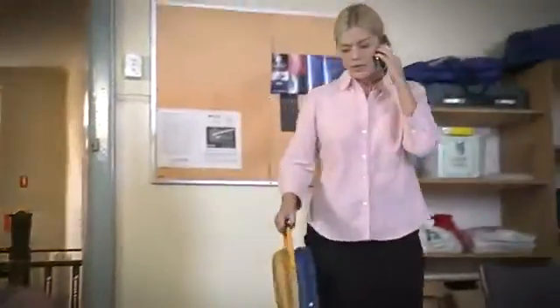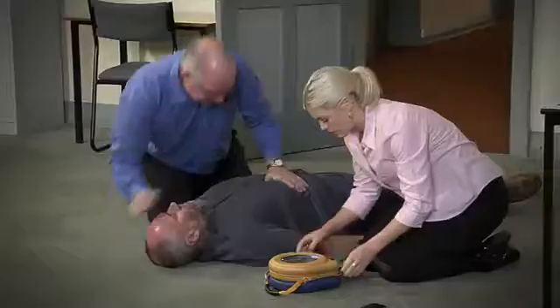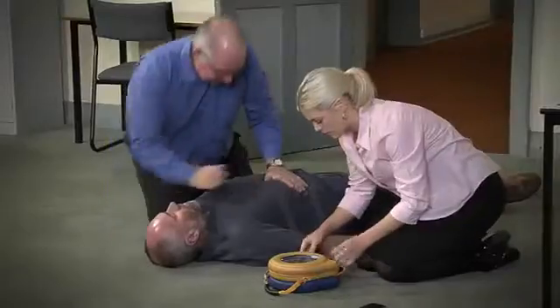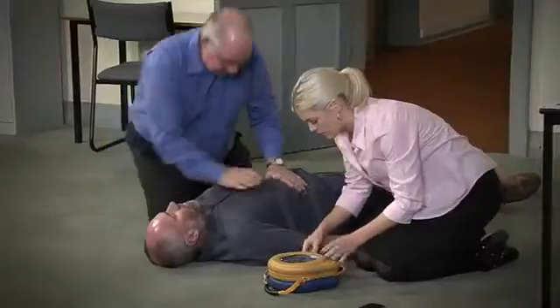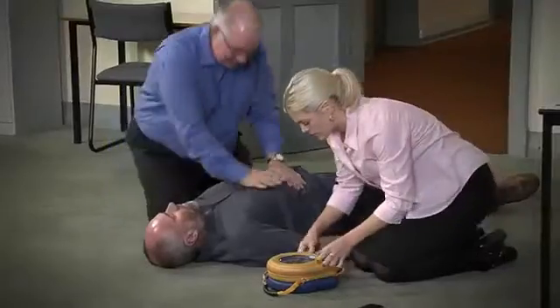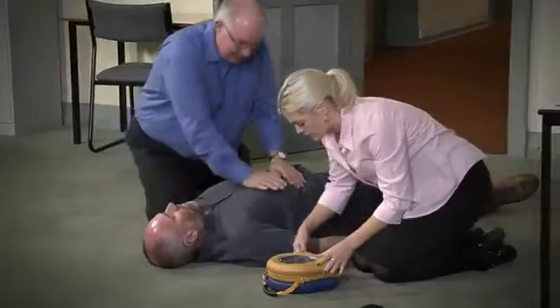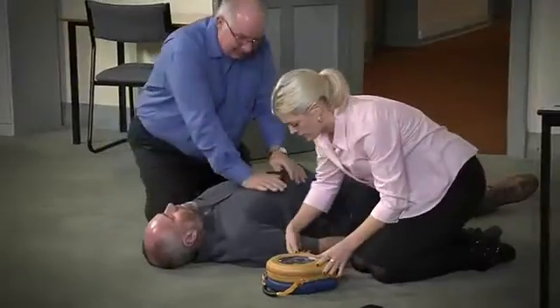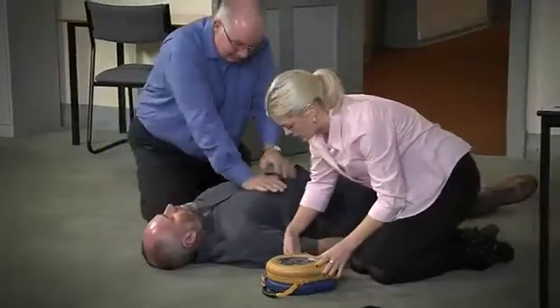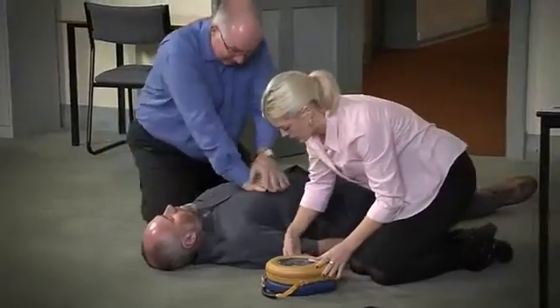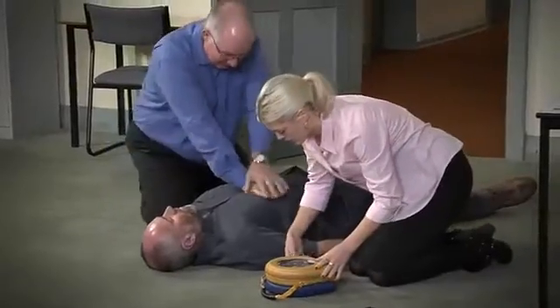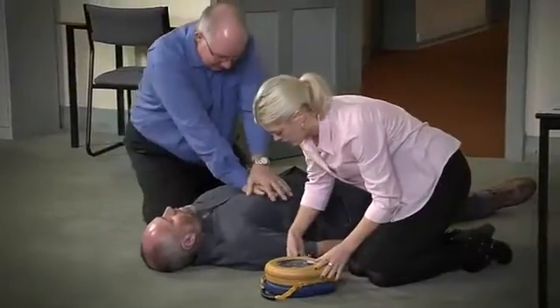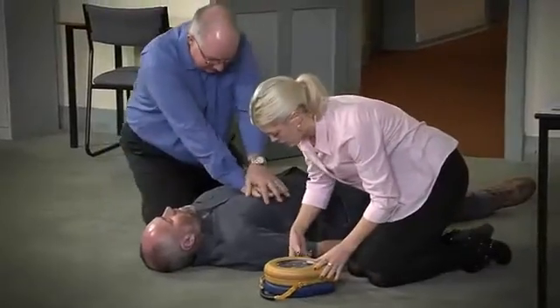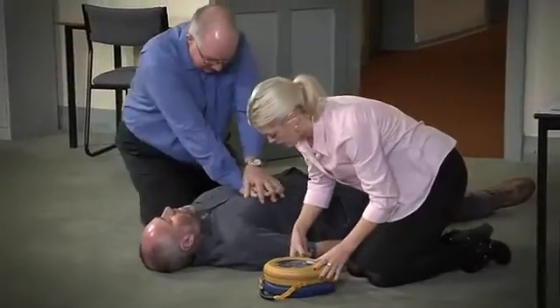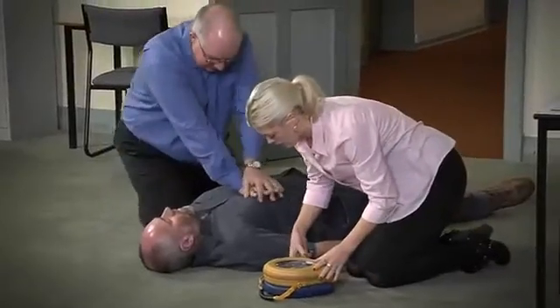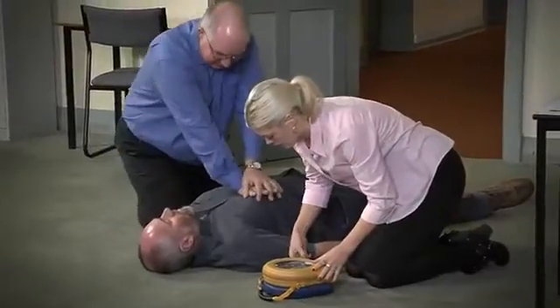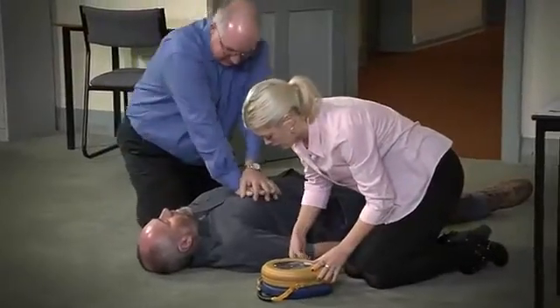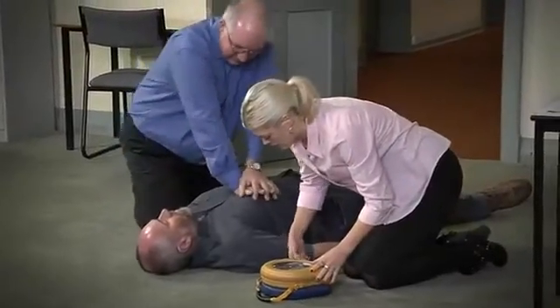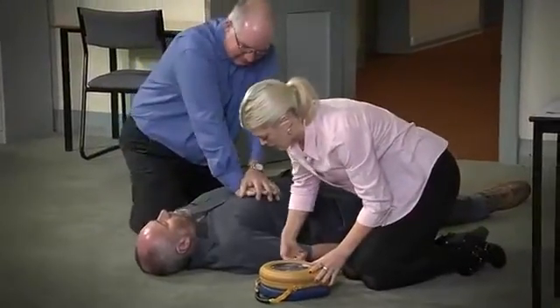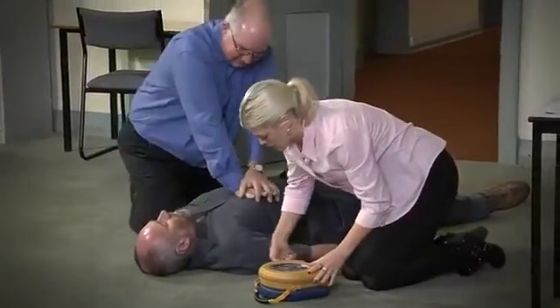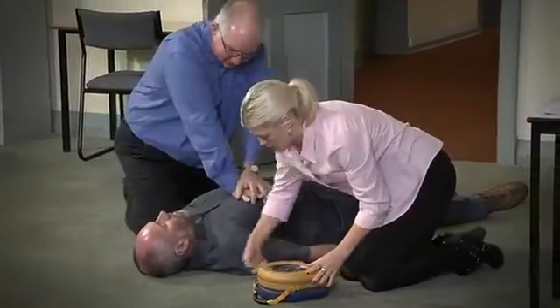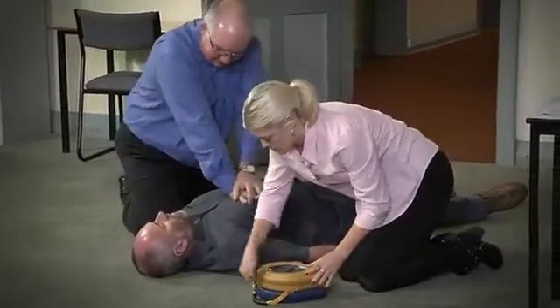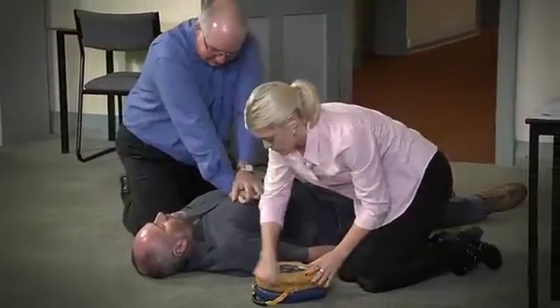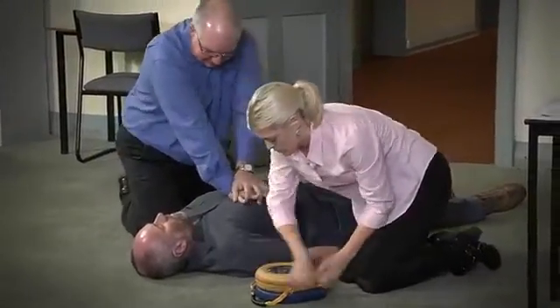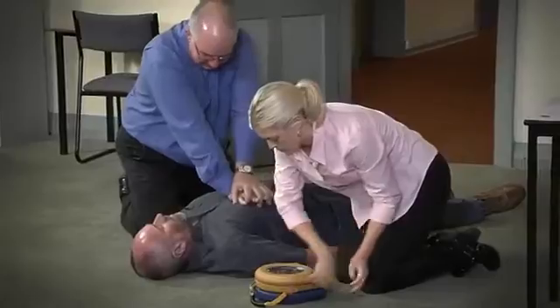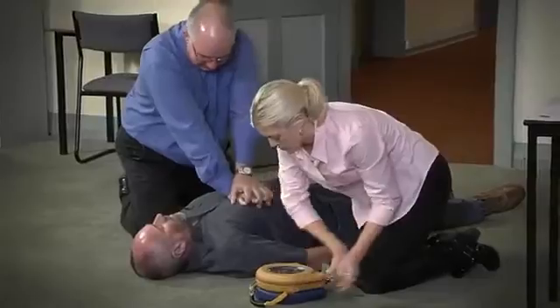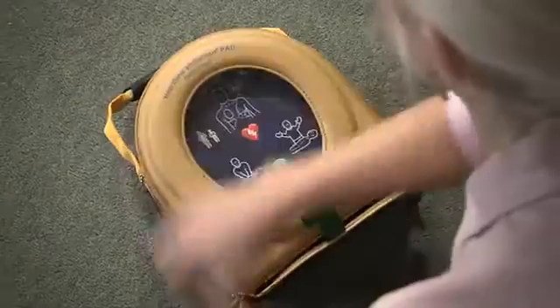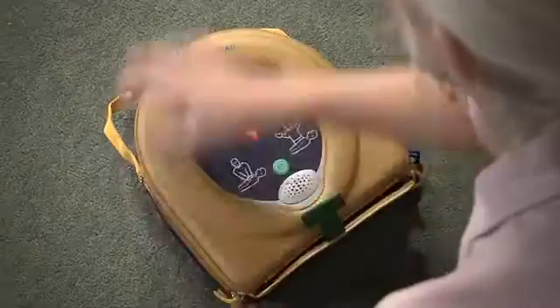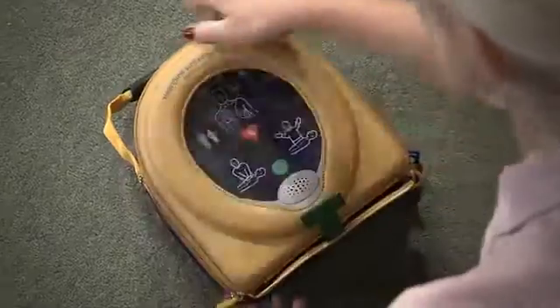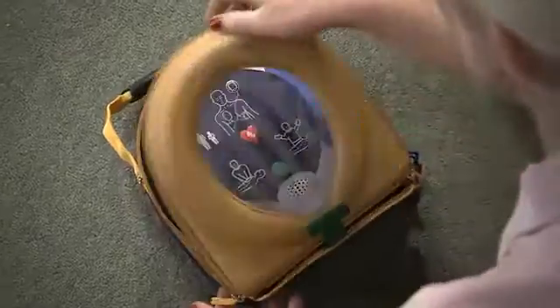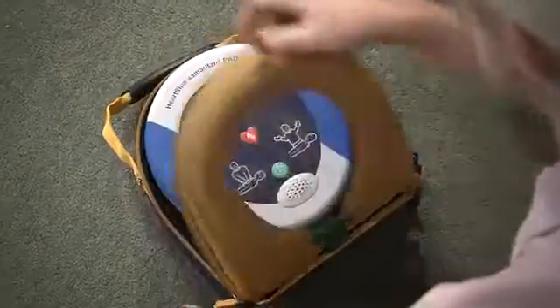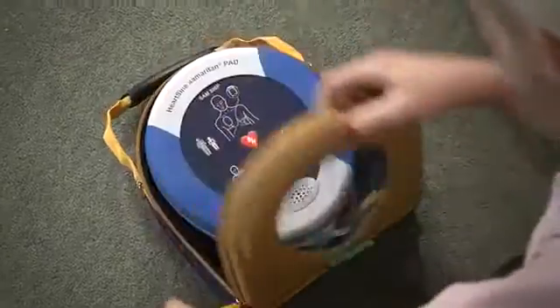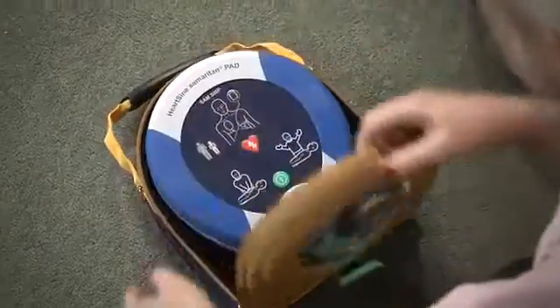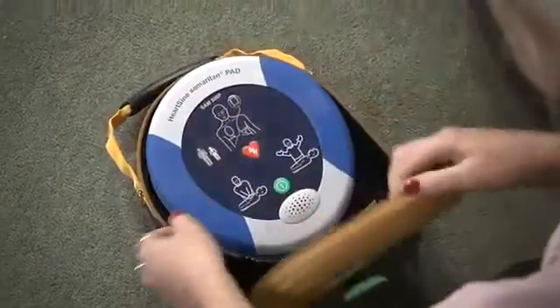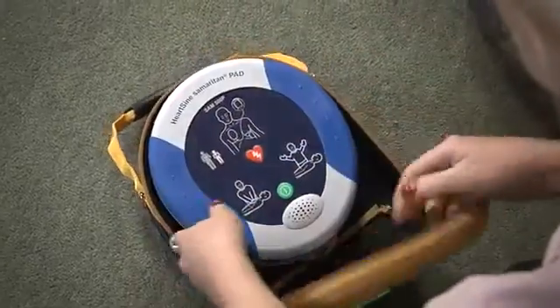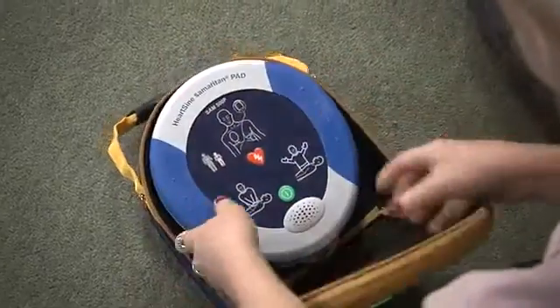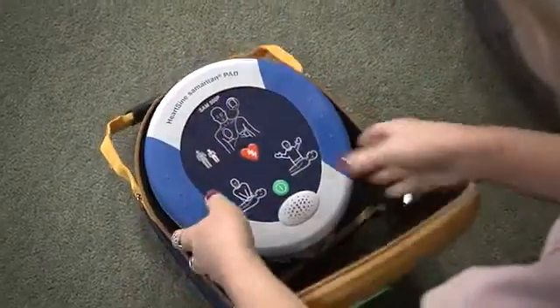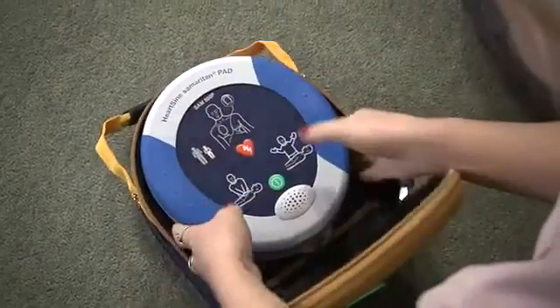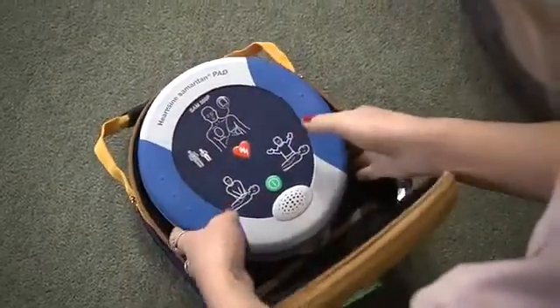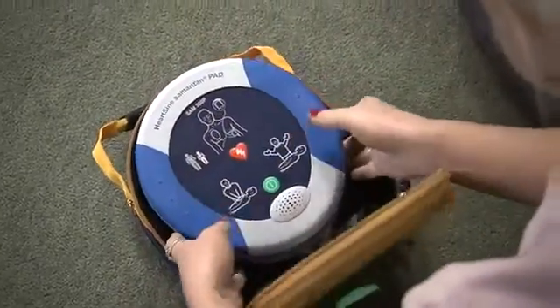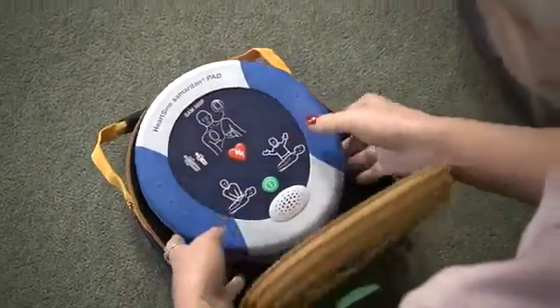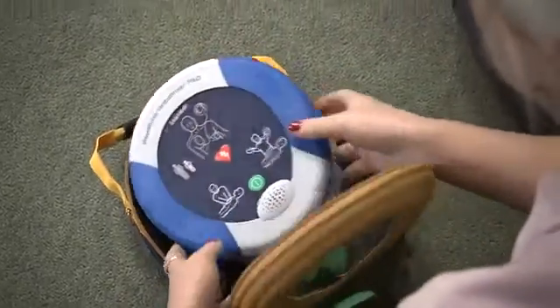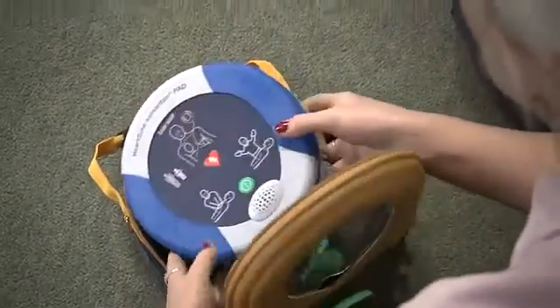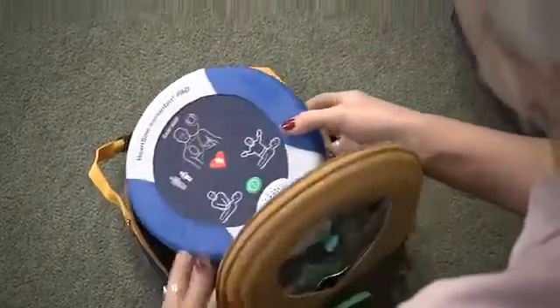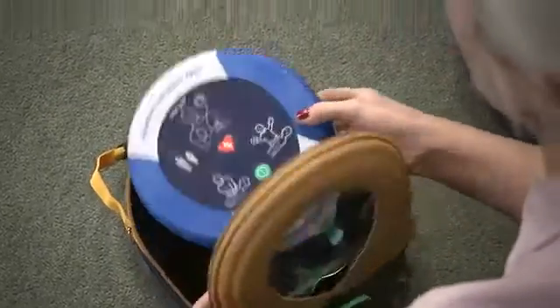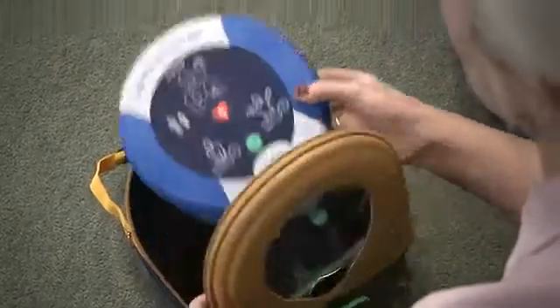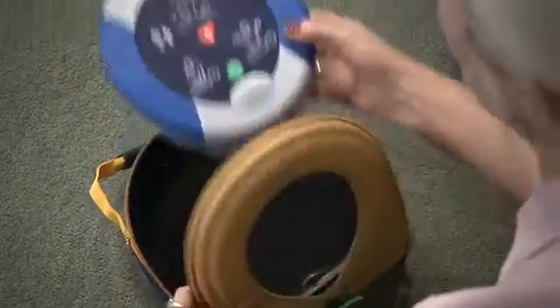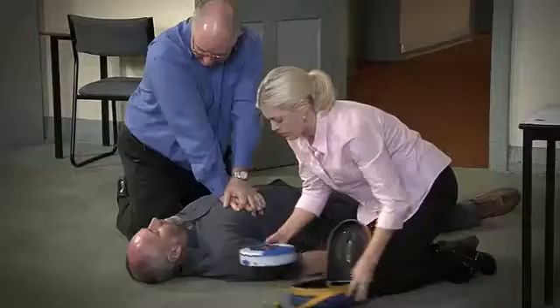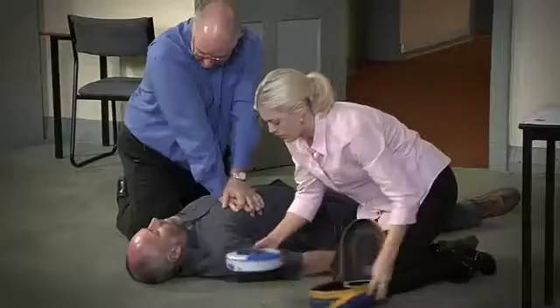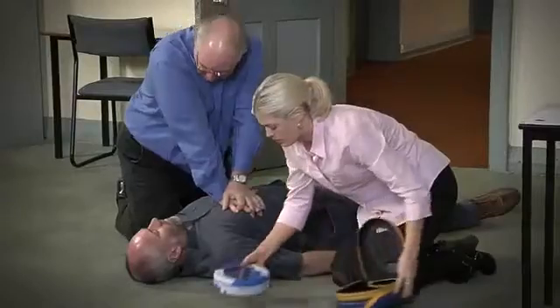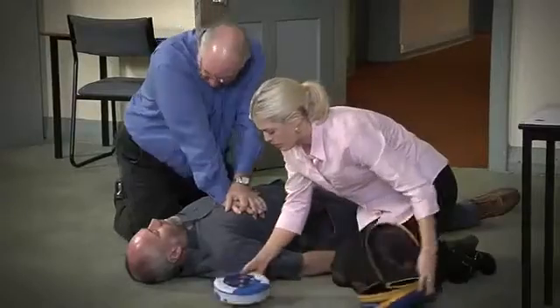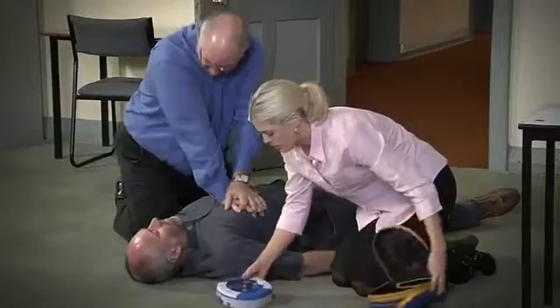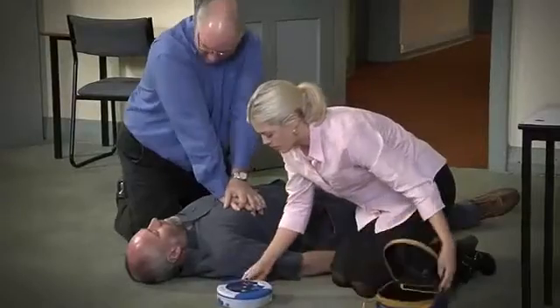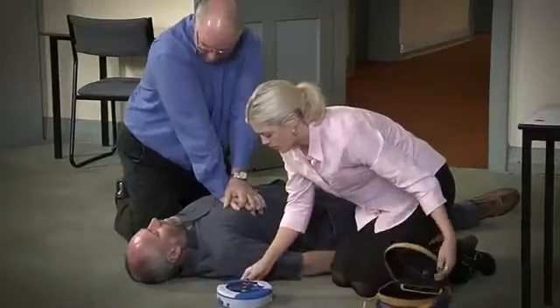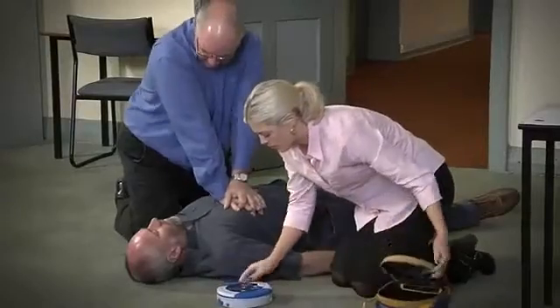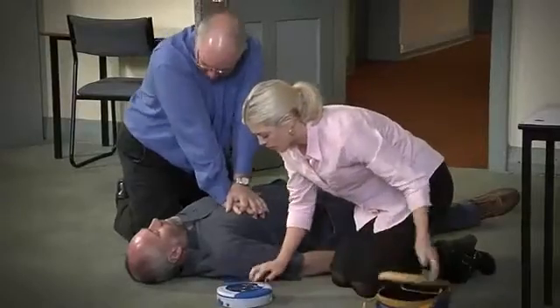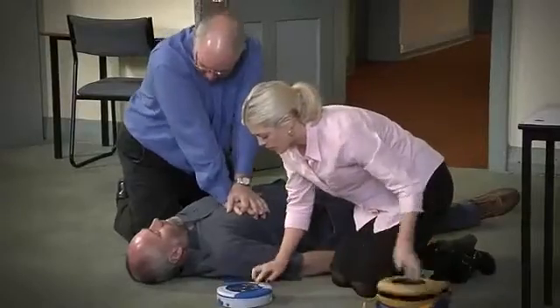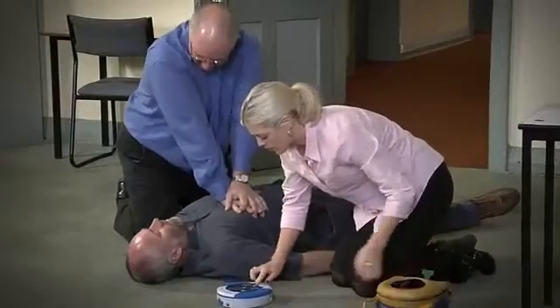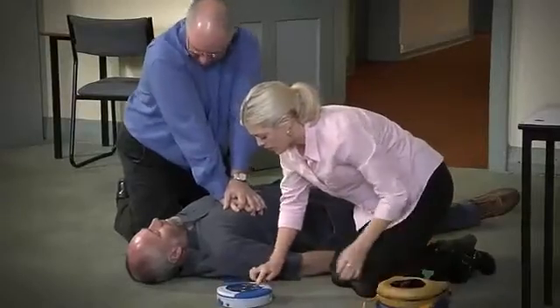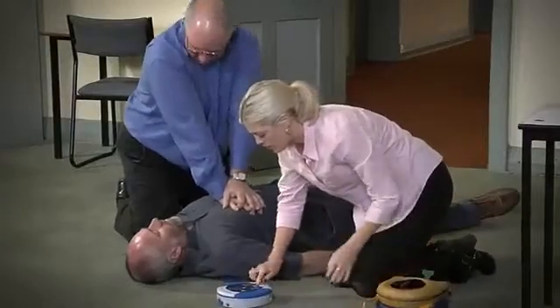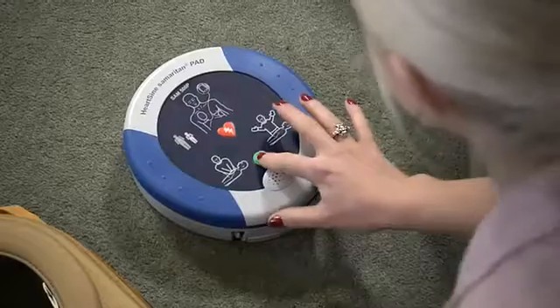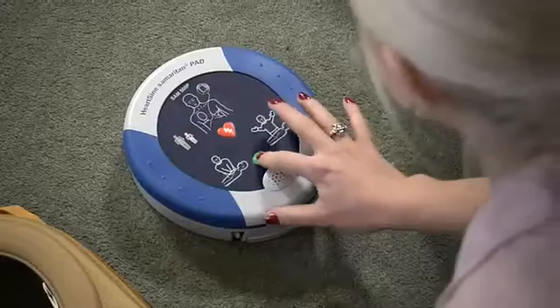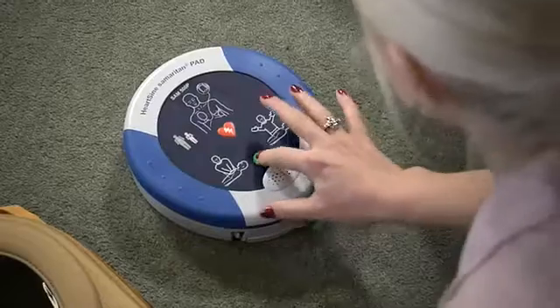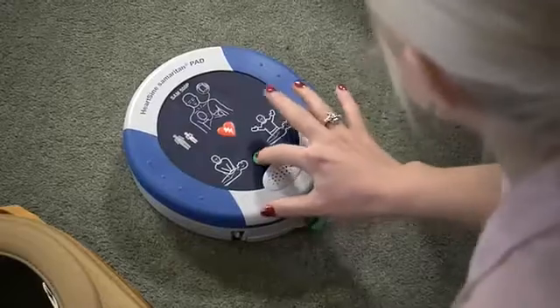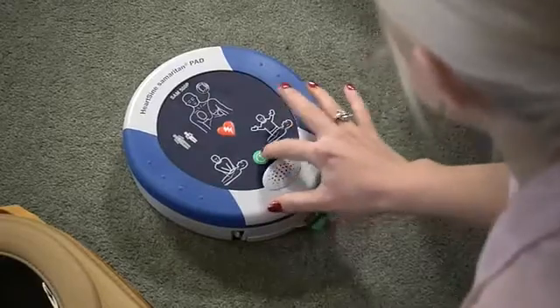Remove the AED from its carry case, switch it on, and follow the voice prompts and instructions.